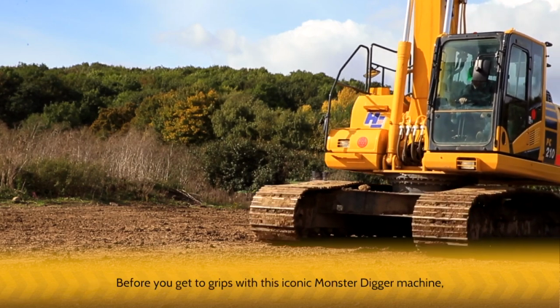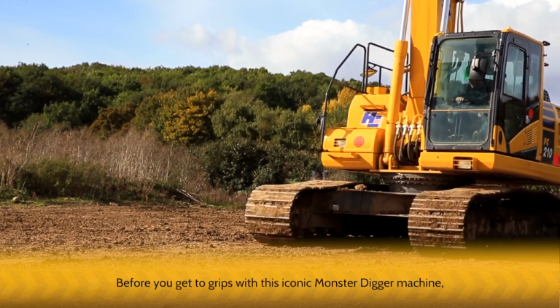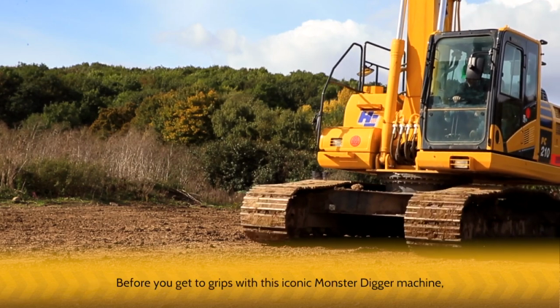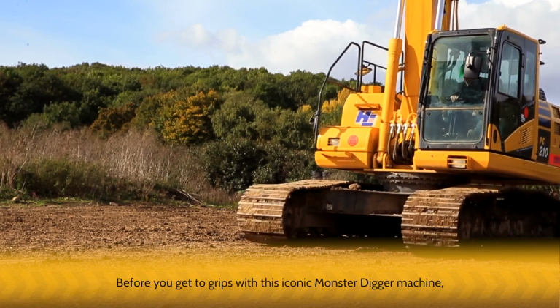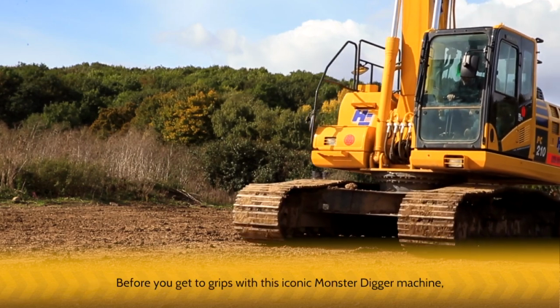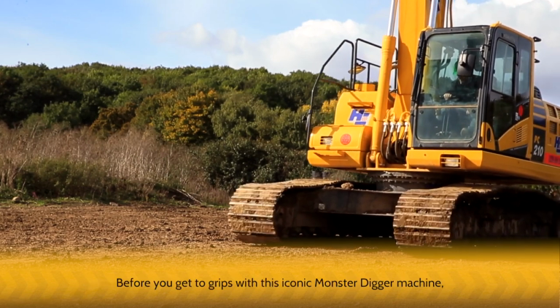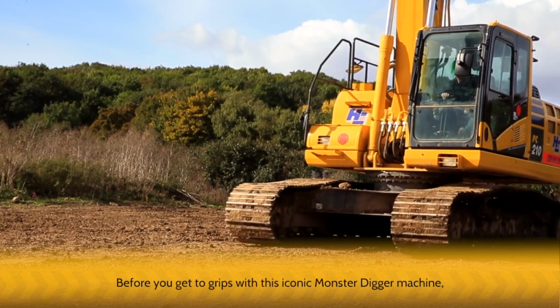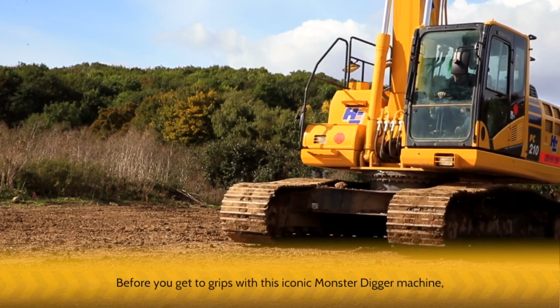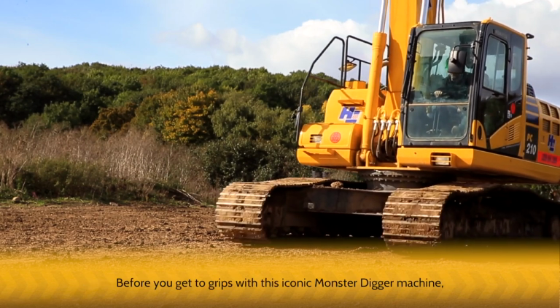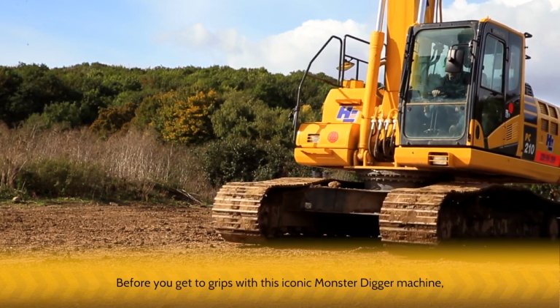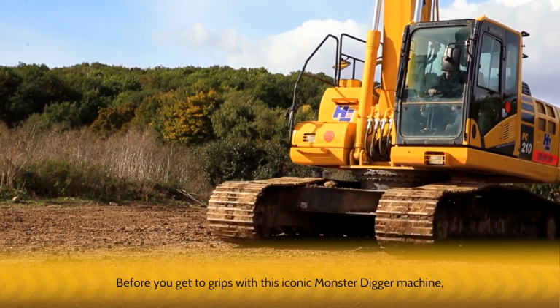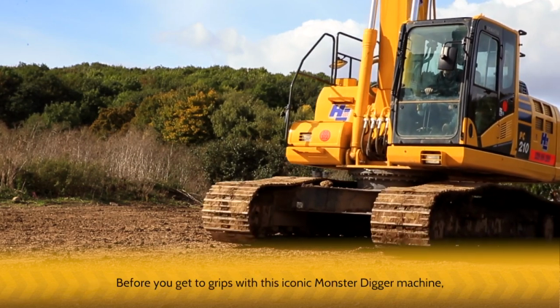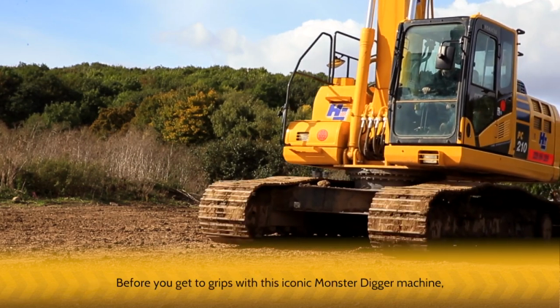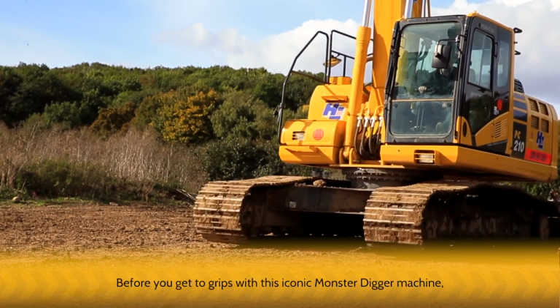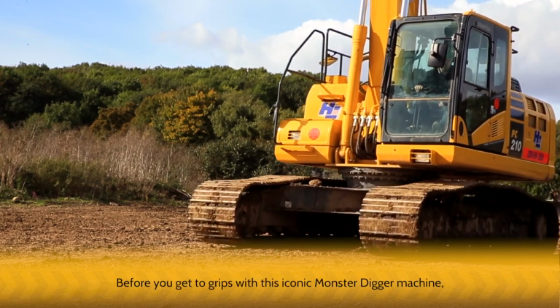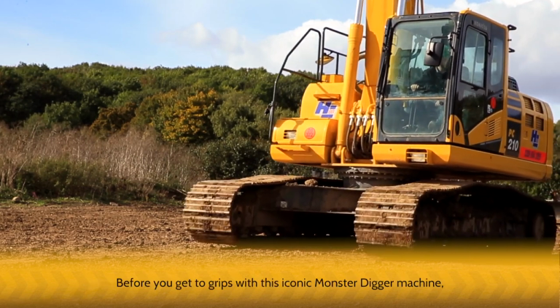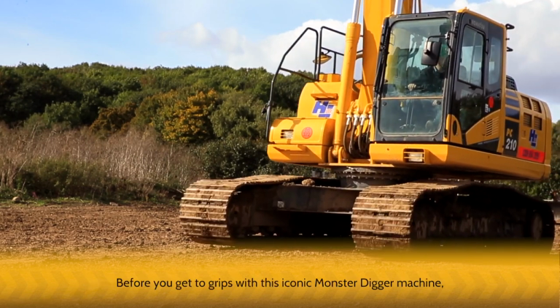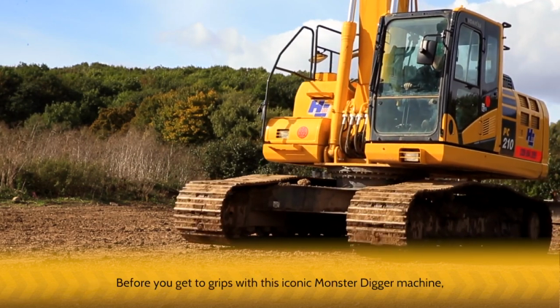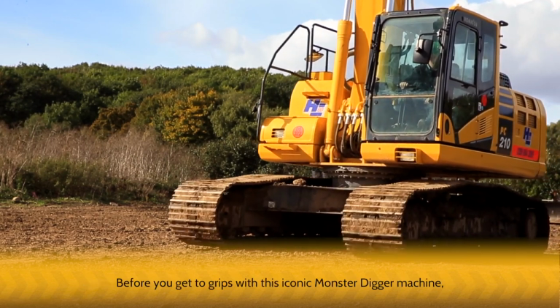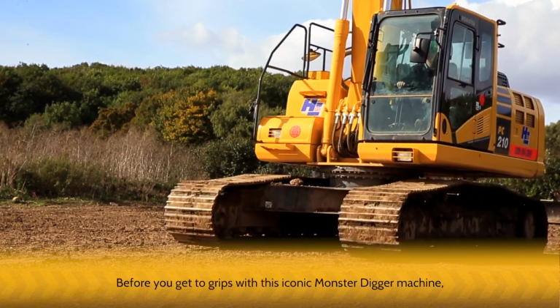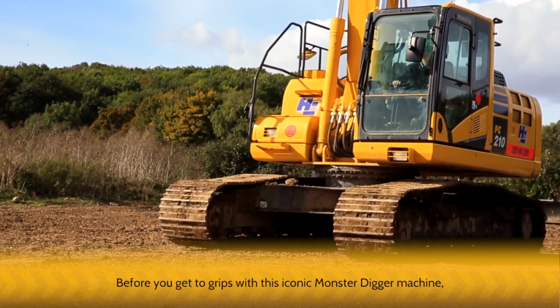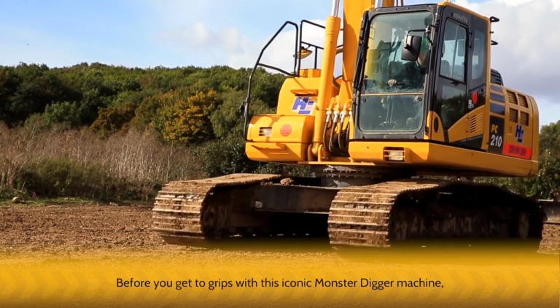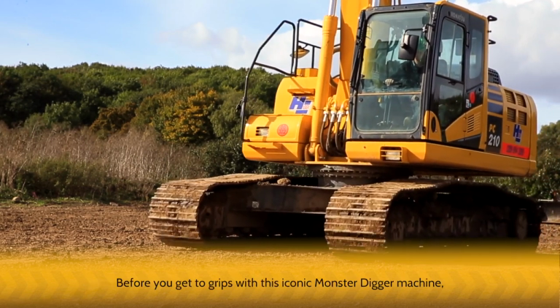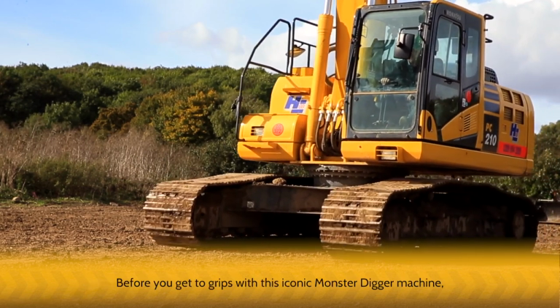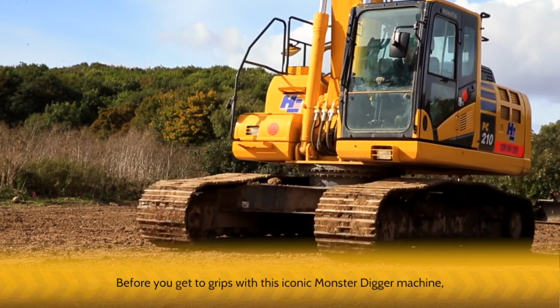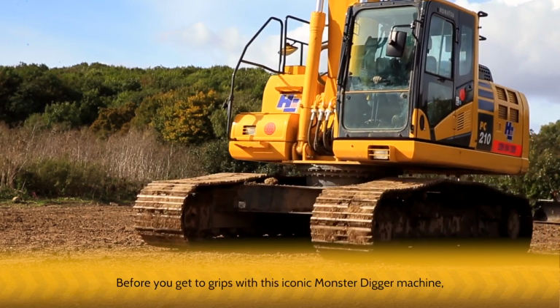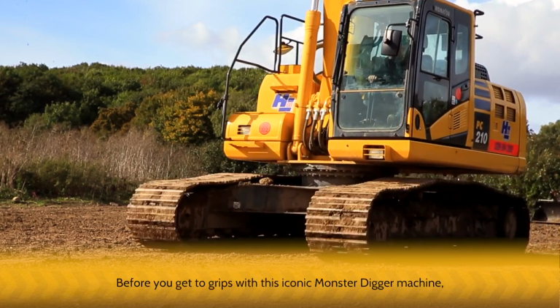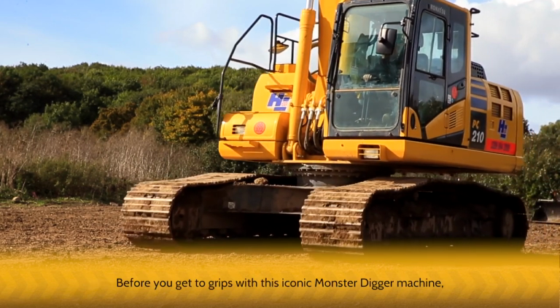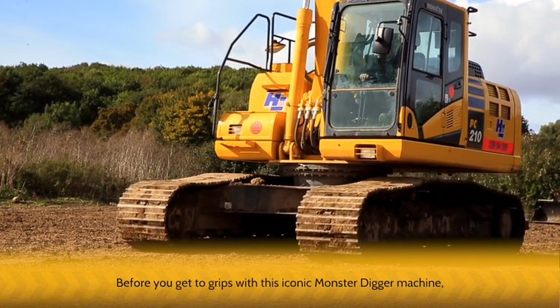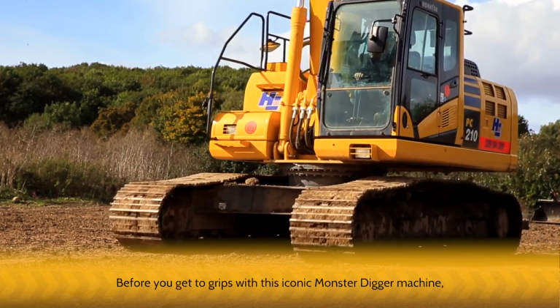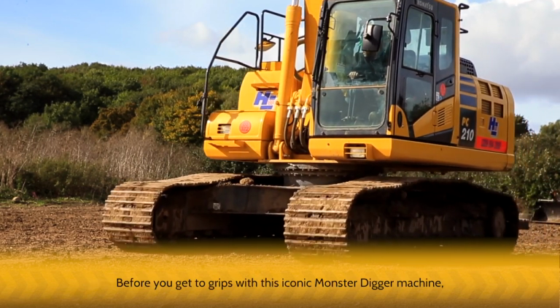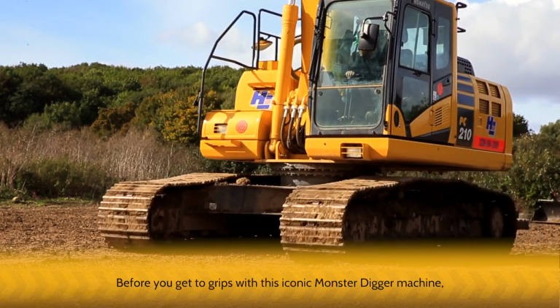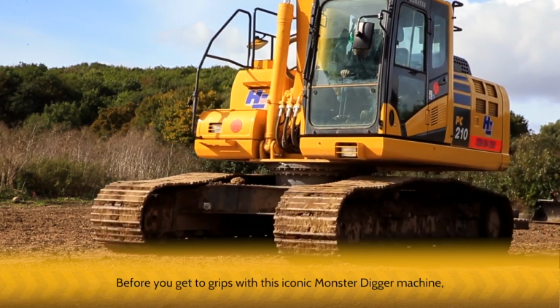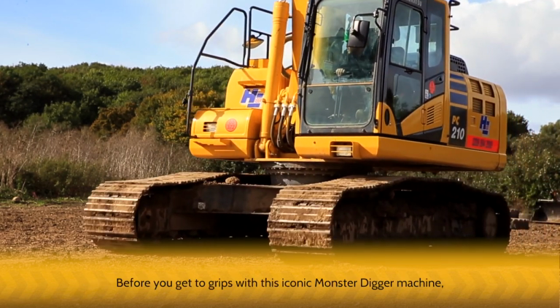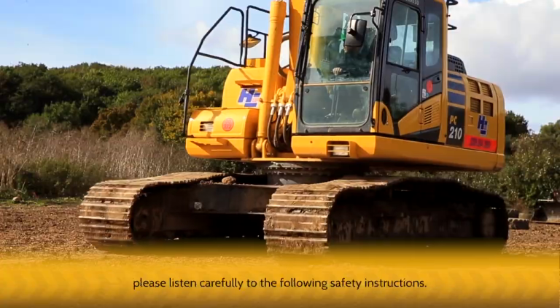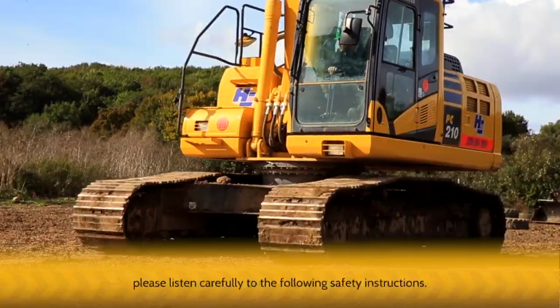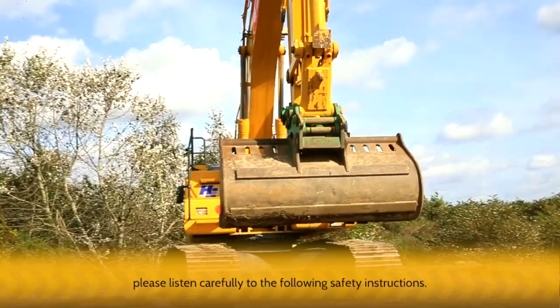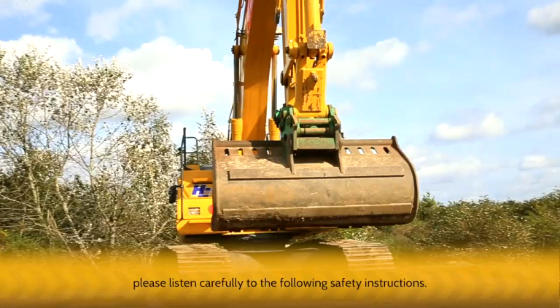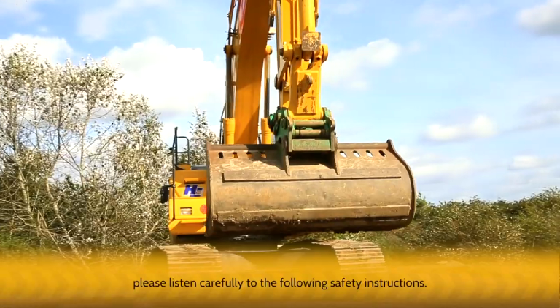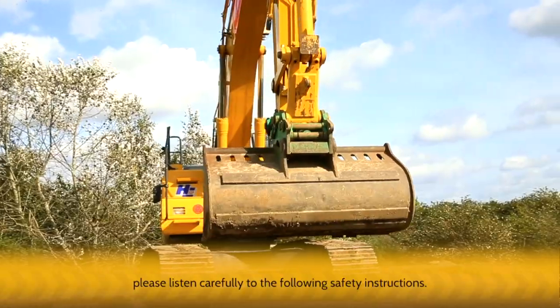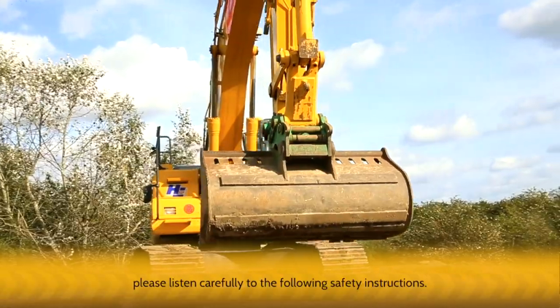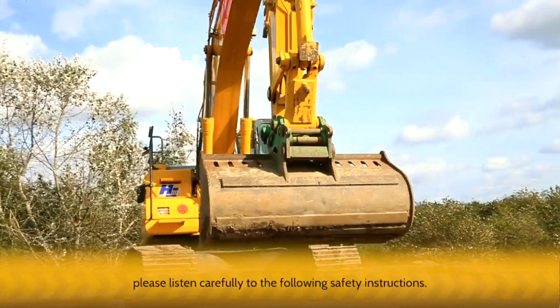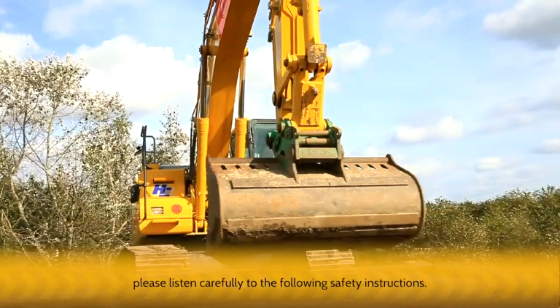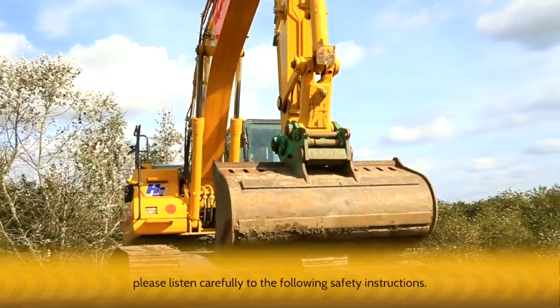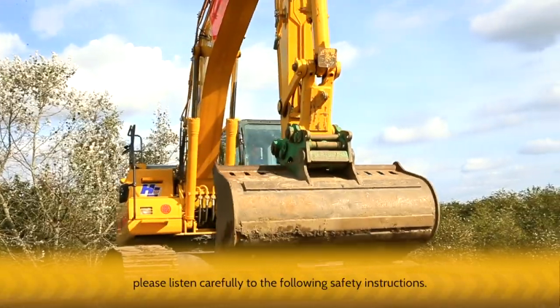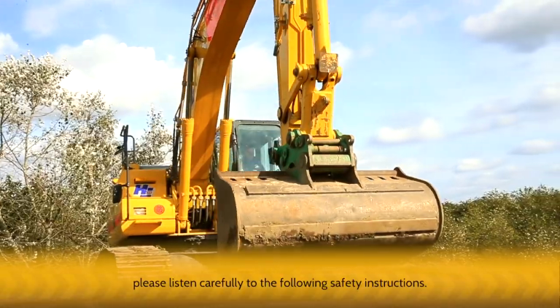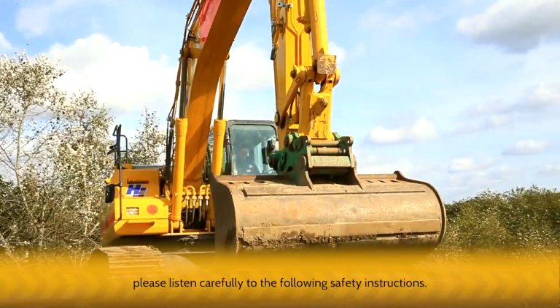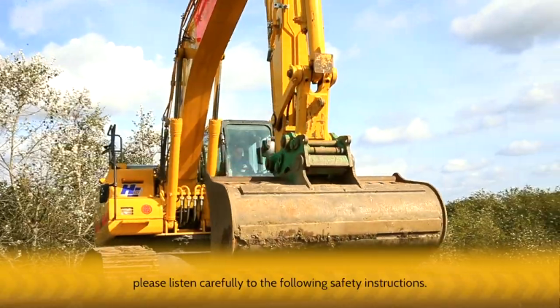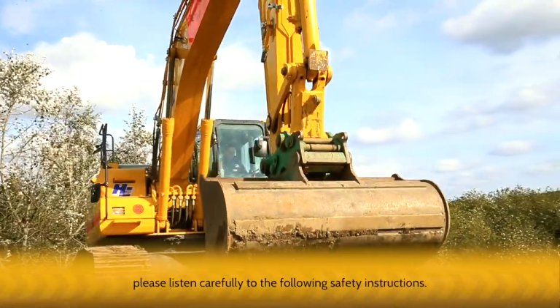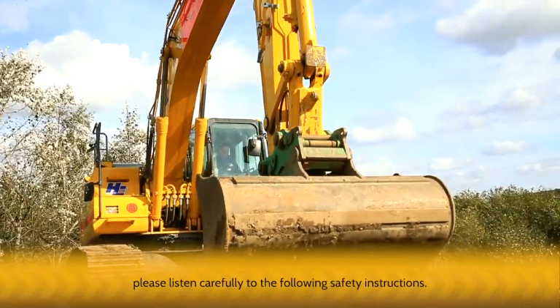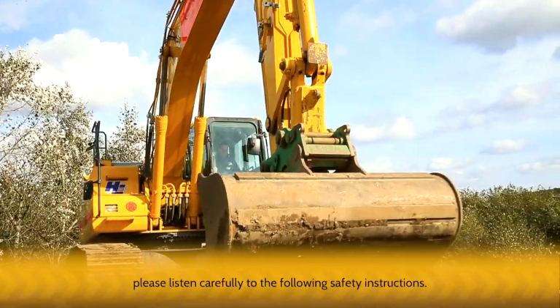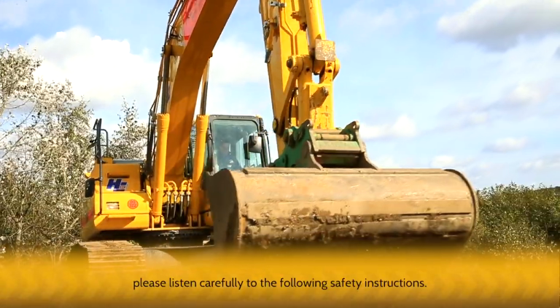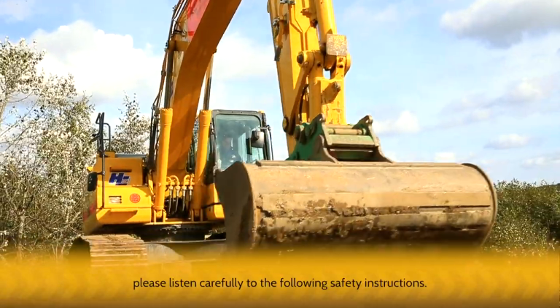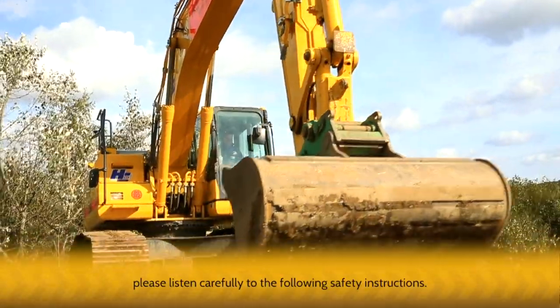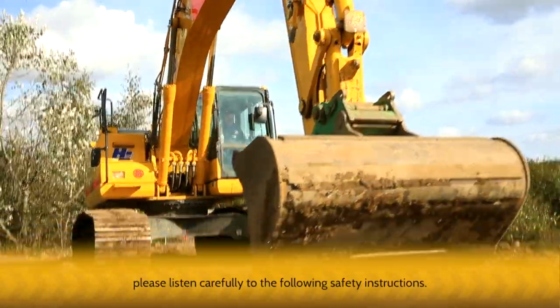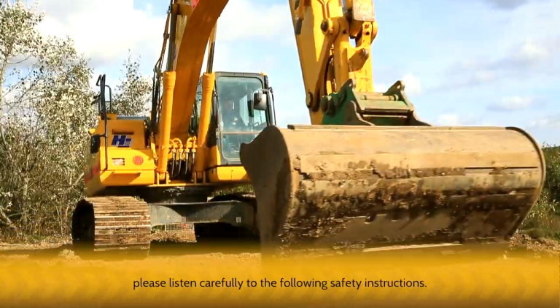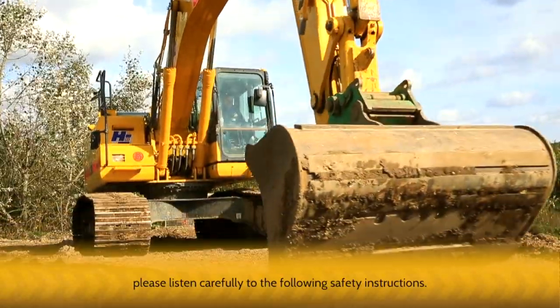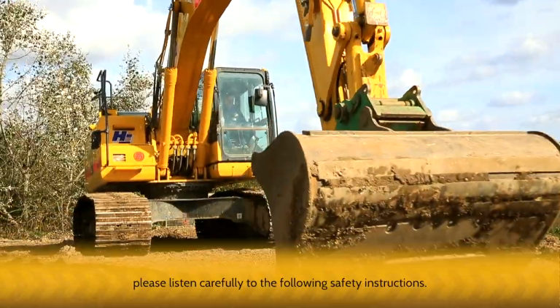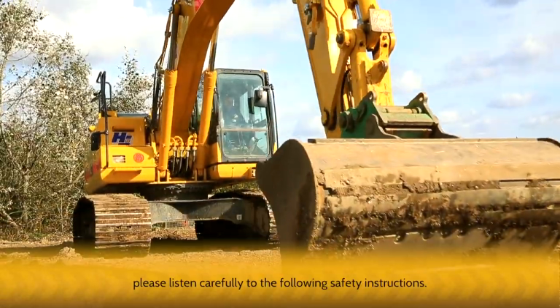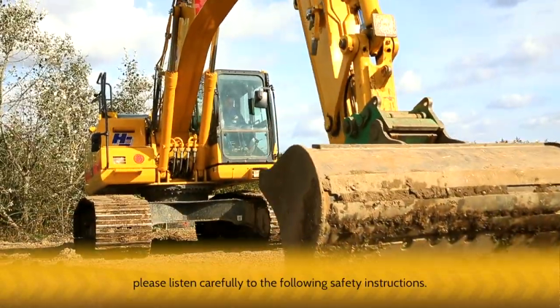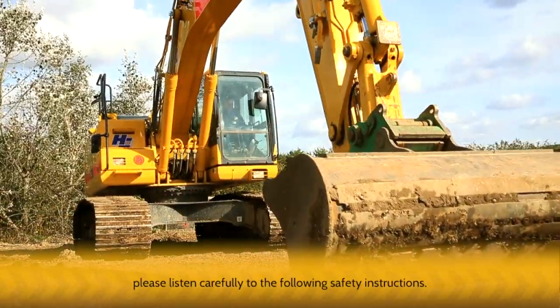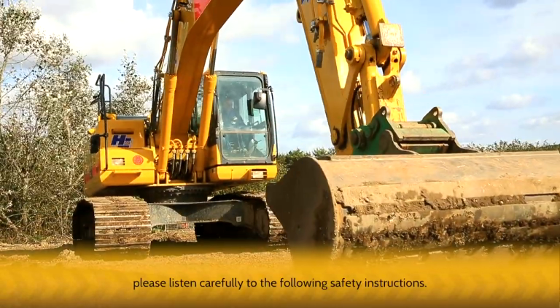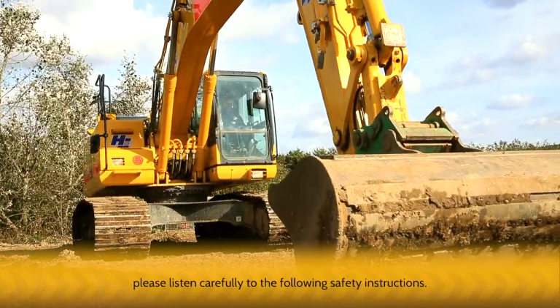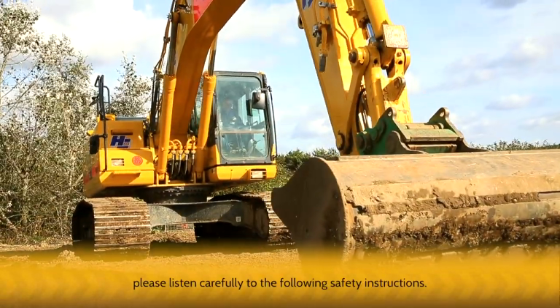Before you get to grips with this iconic Monster Digger machine, please listen carefully to the following safety instructions.